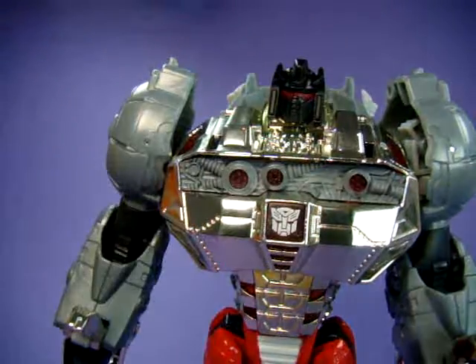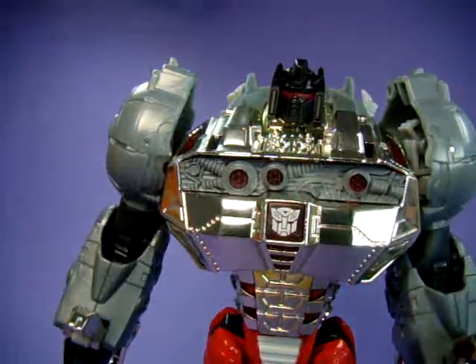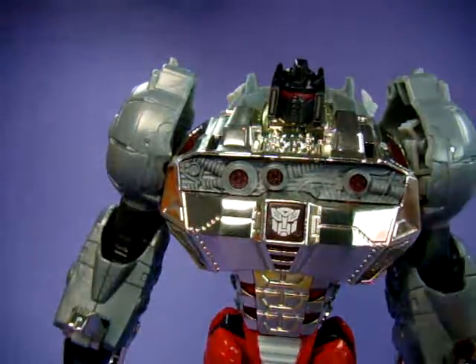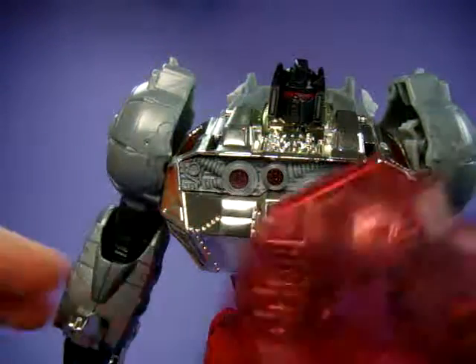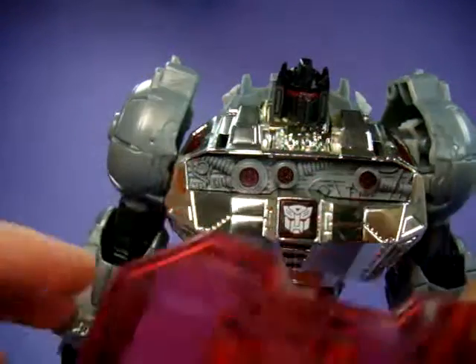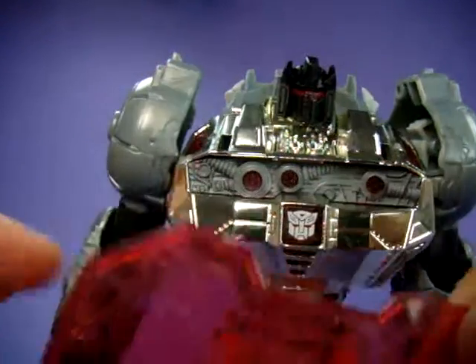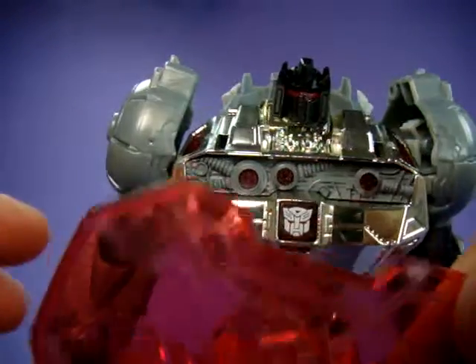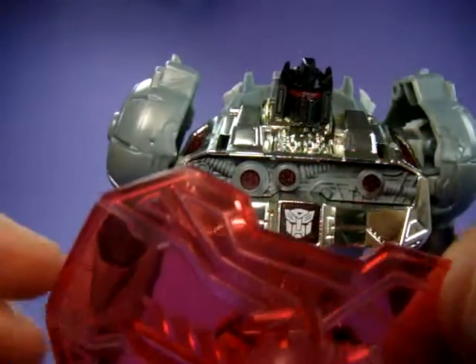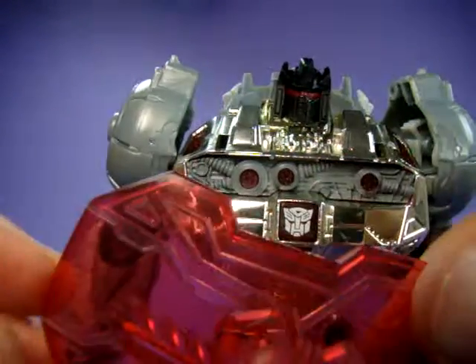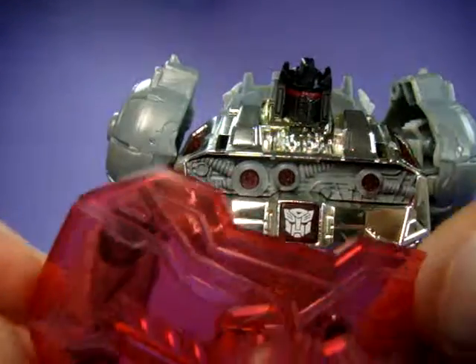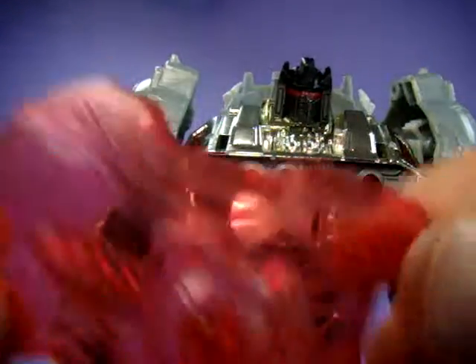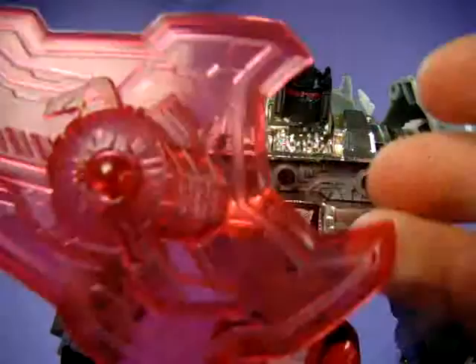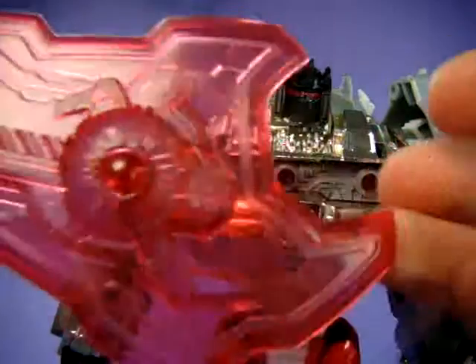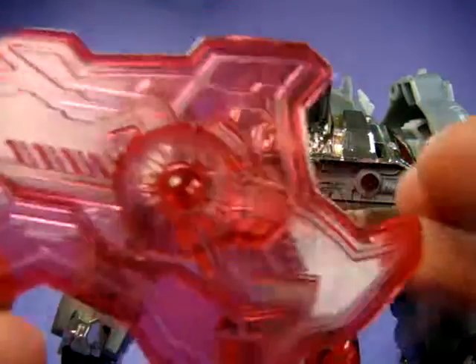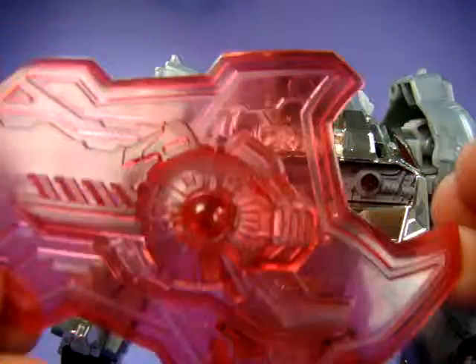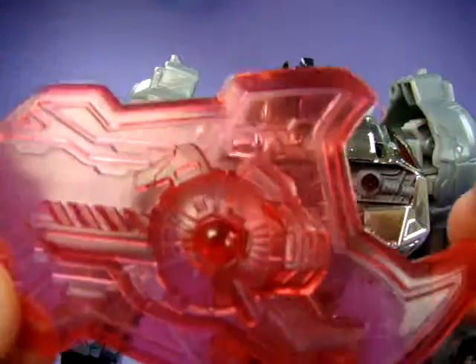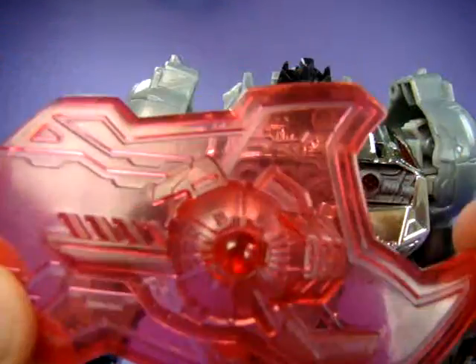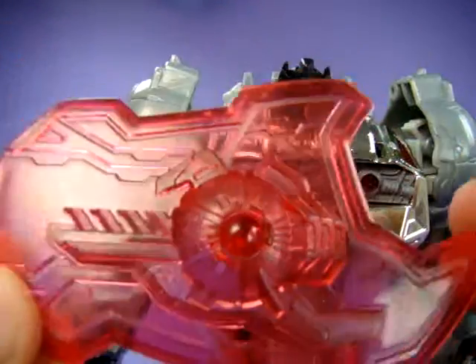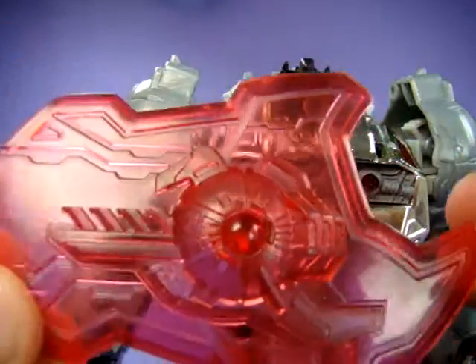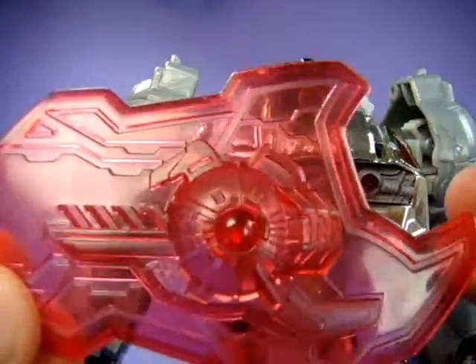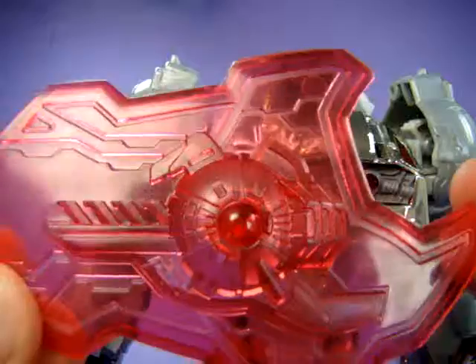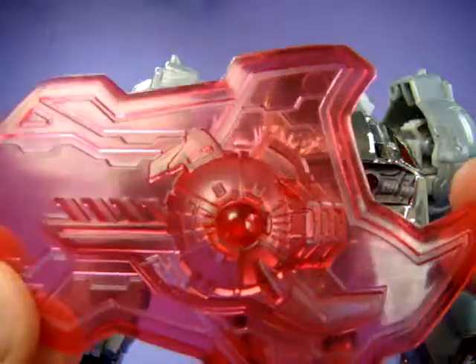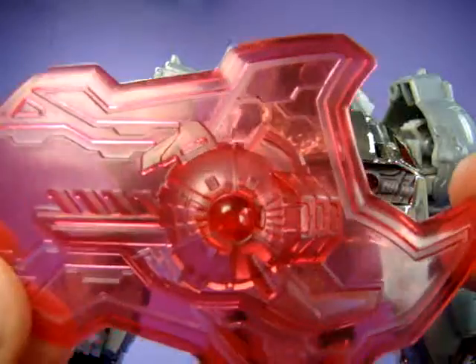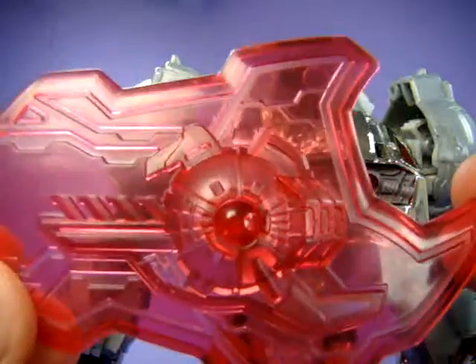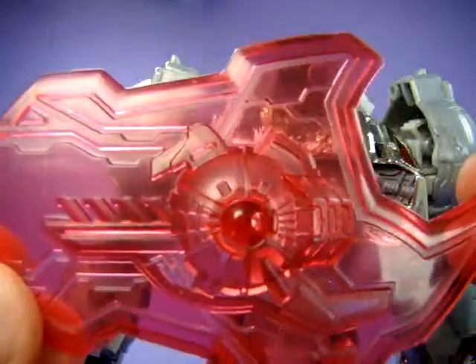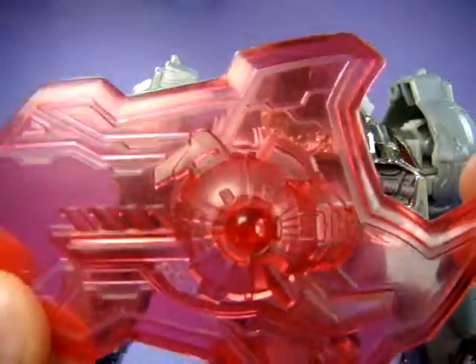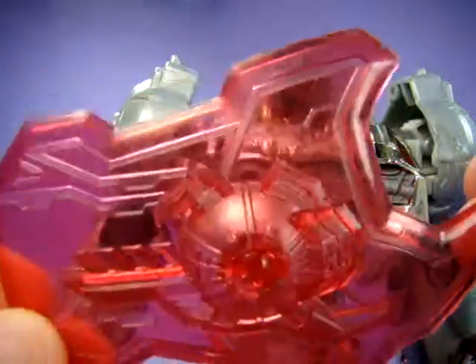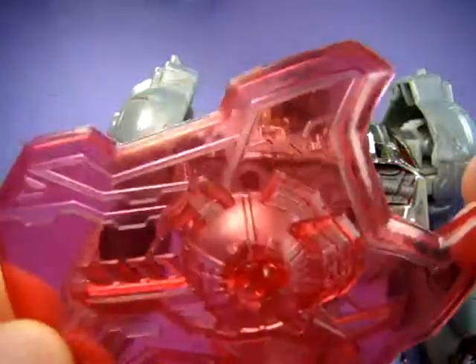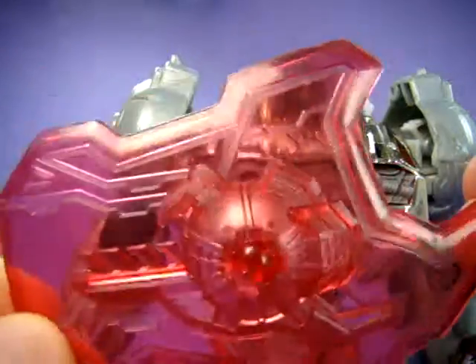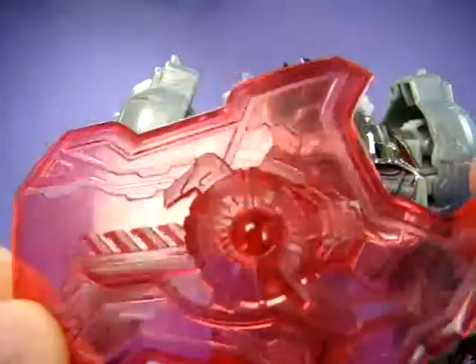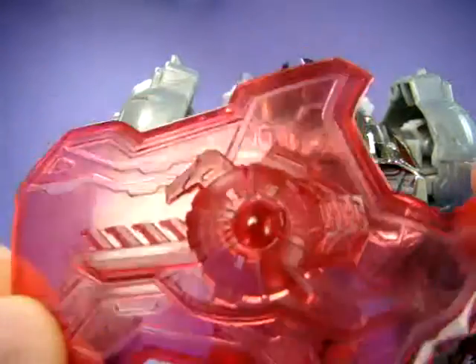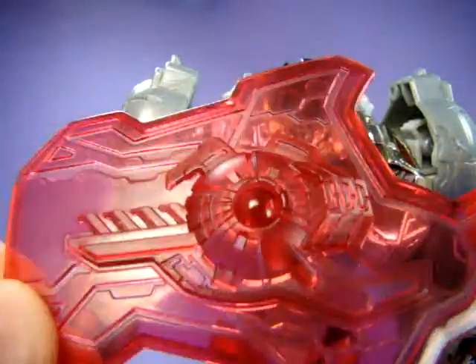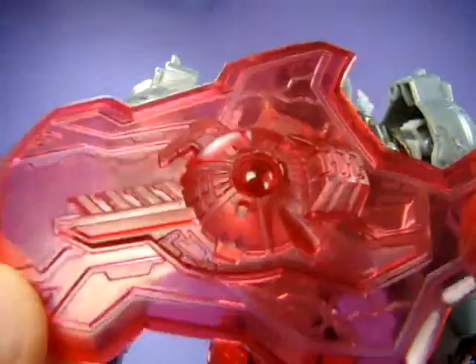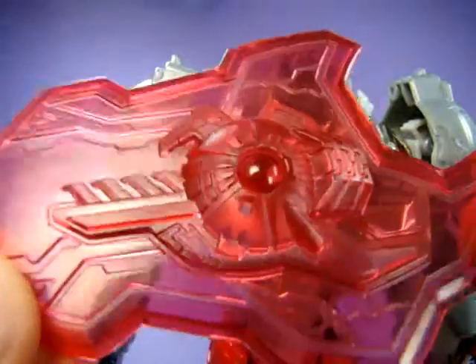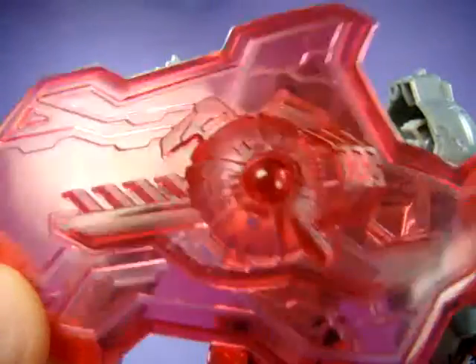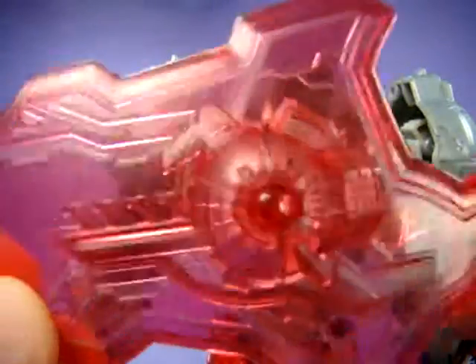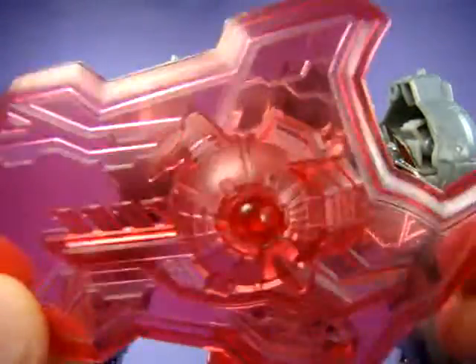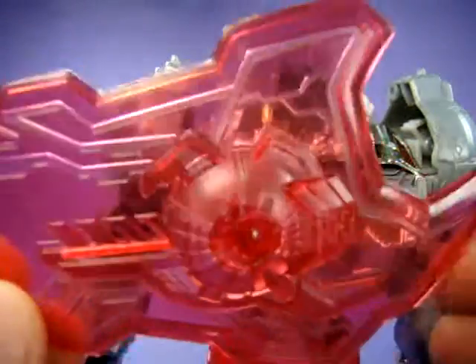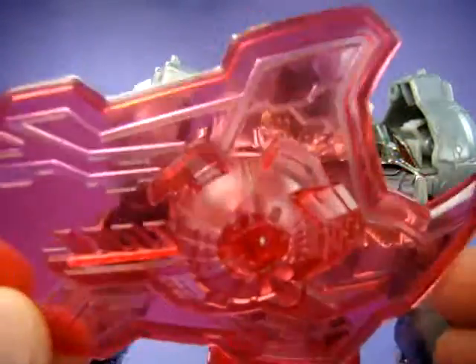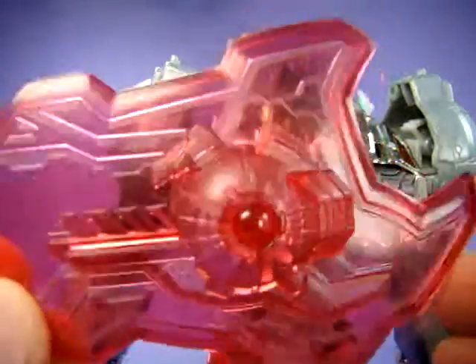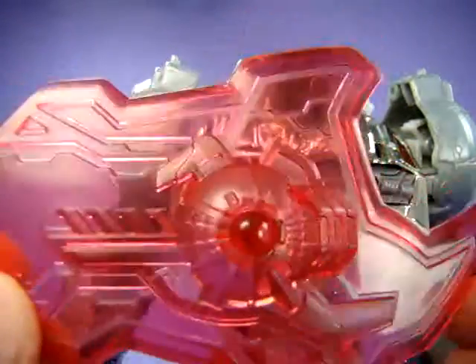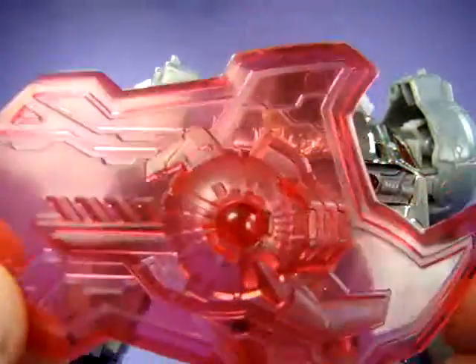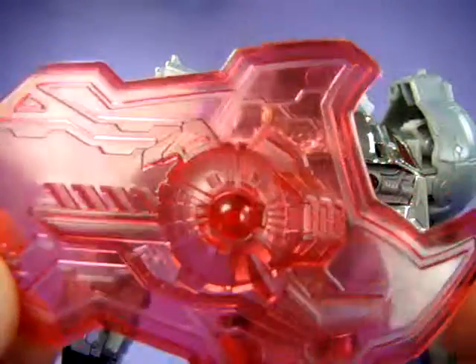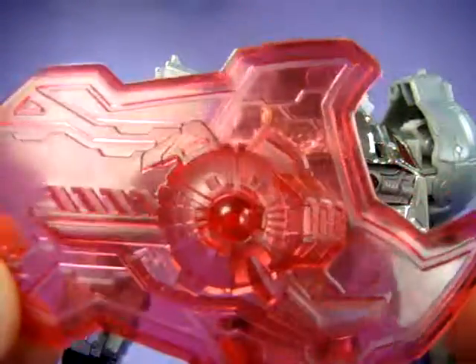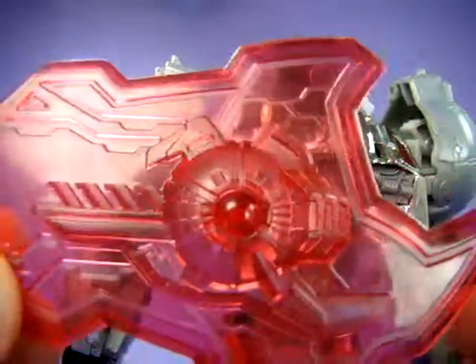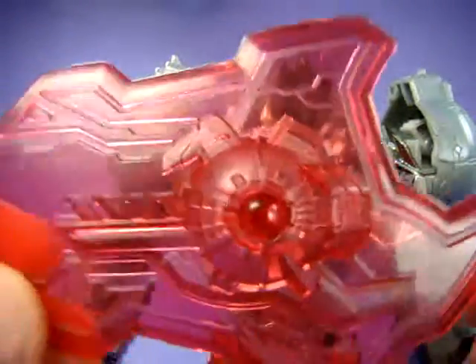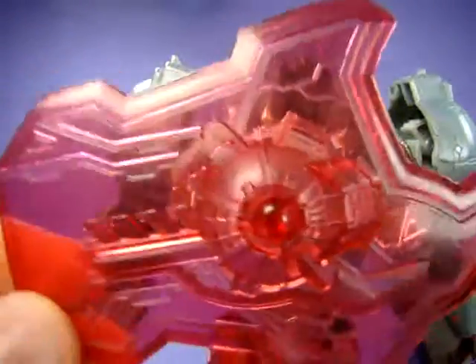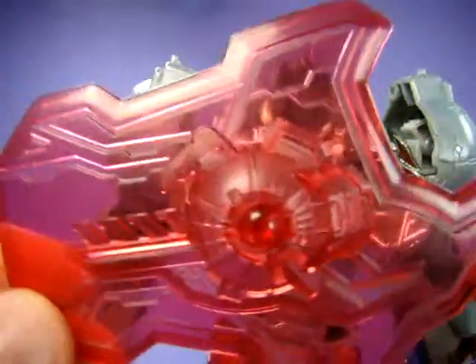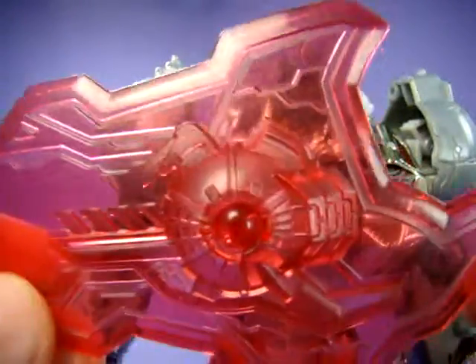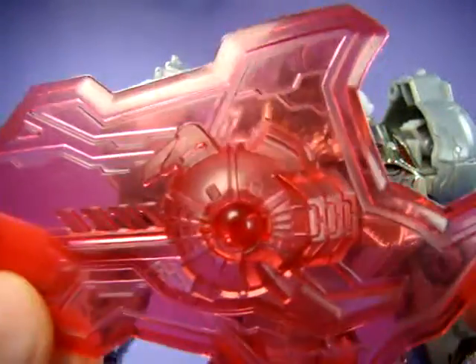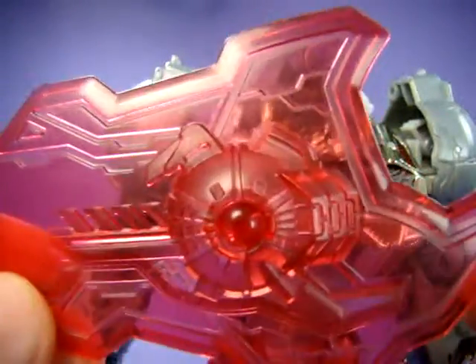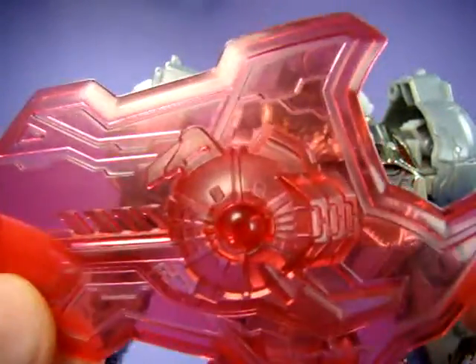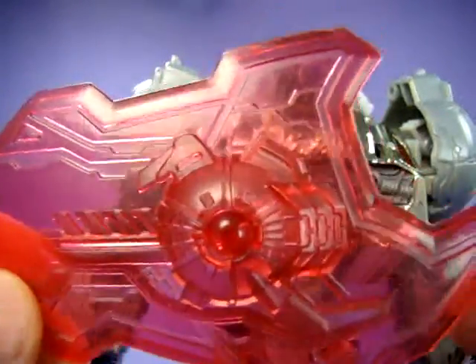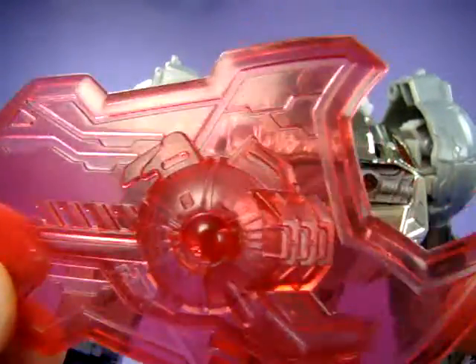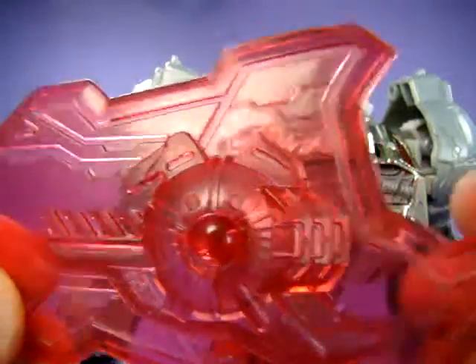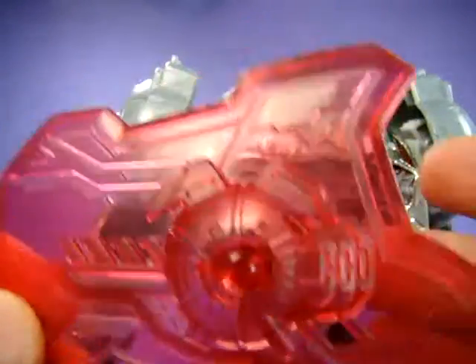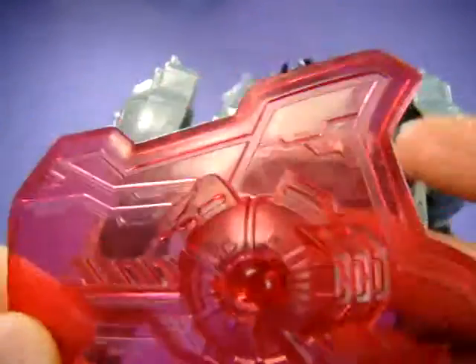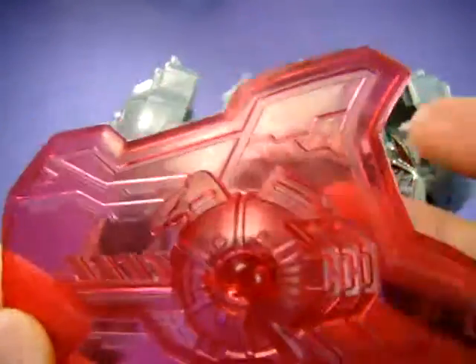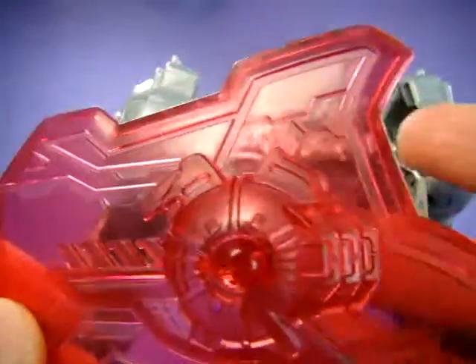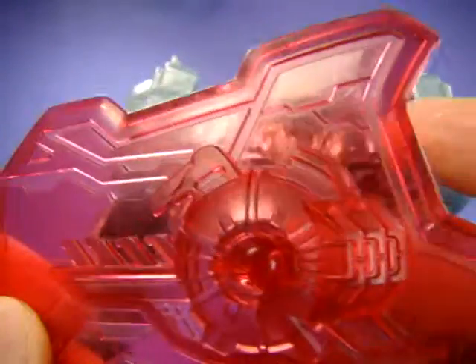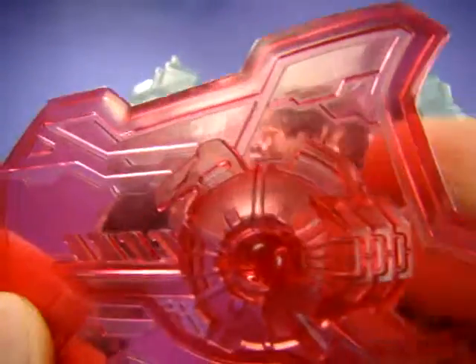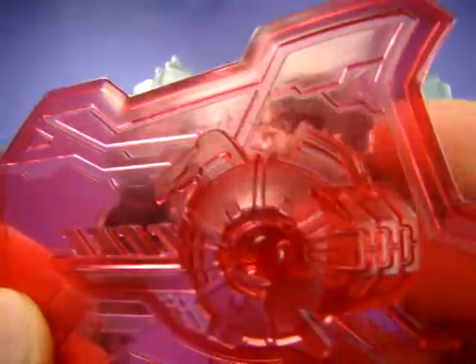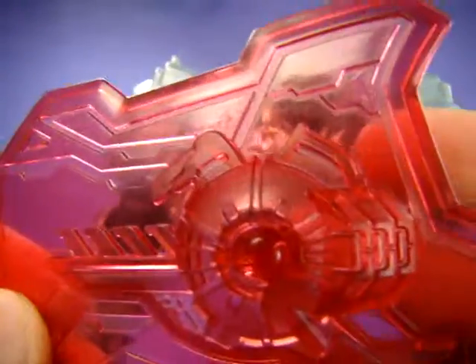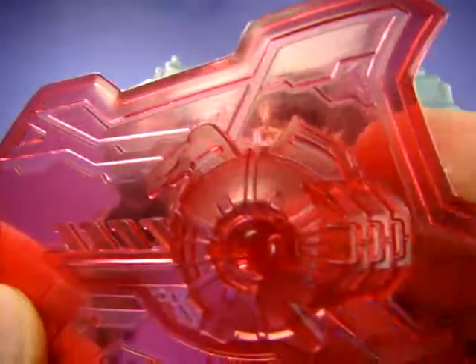And a pink translucent shield - you can see my fingers through it.